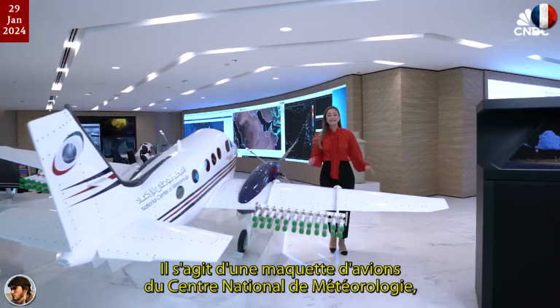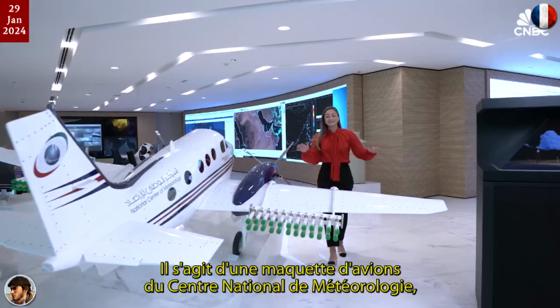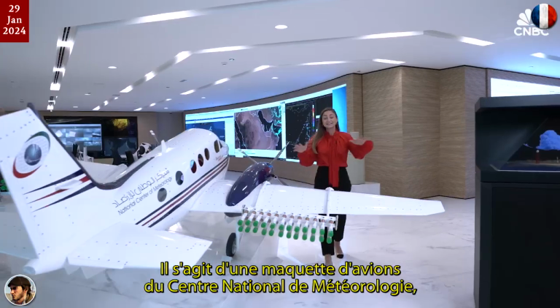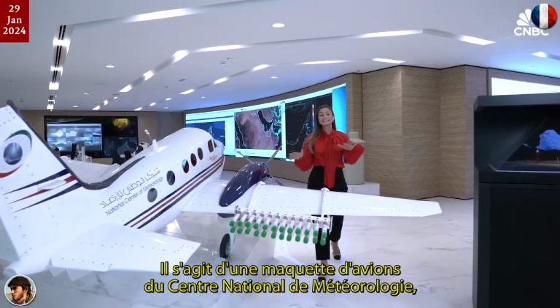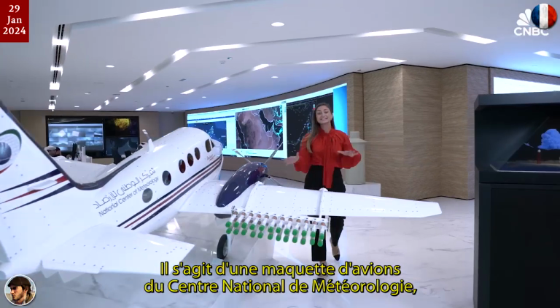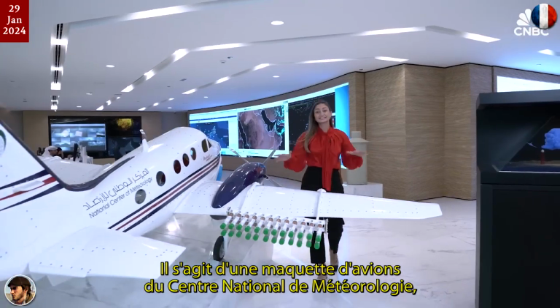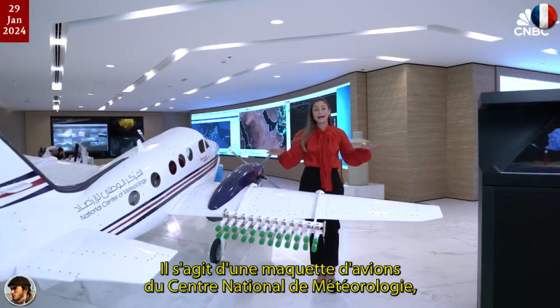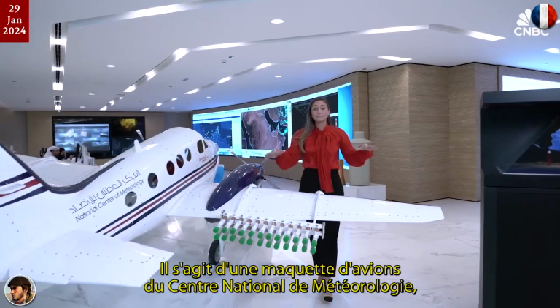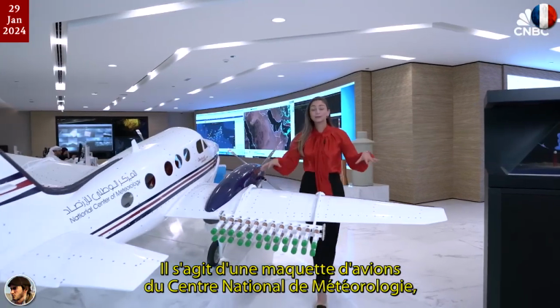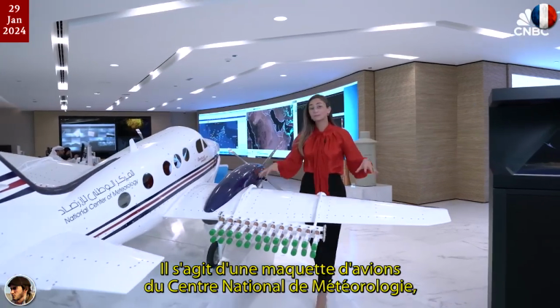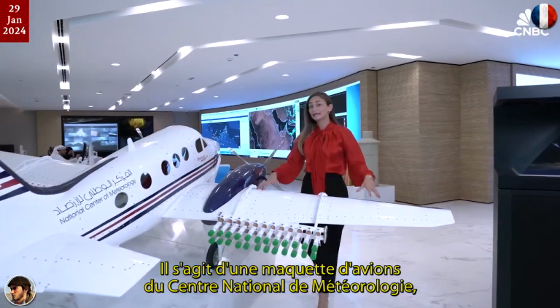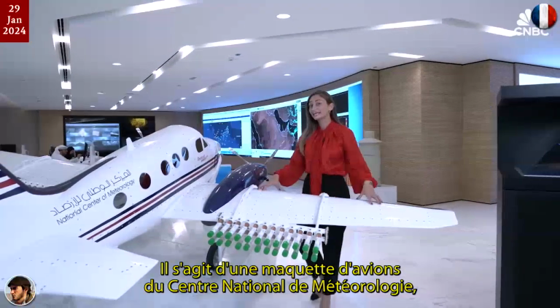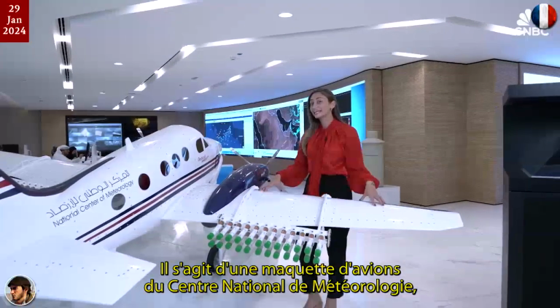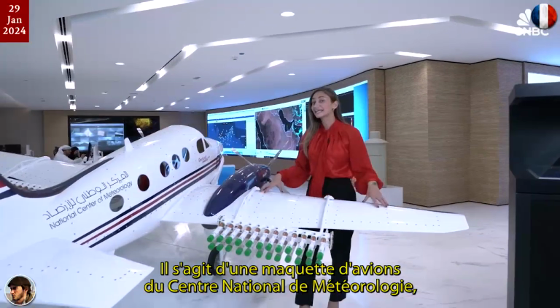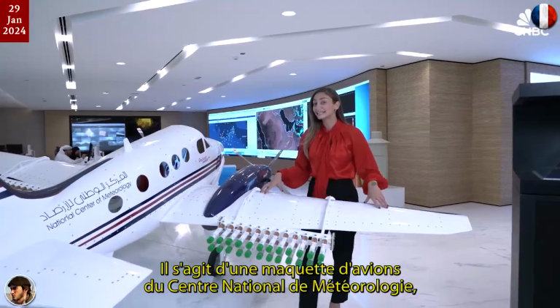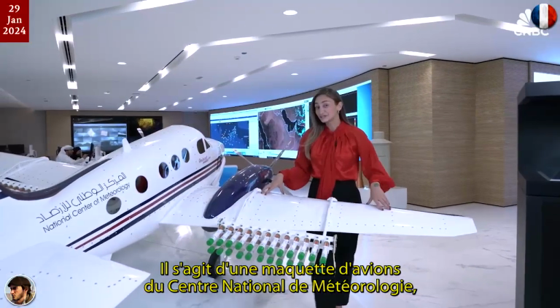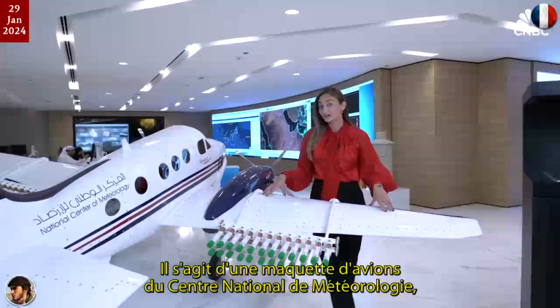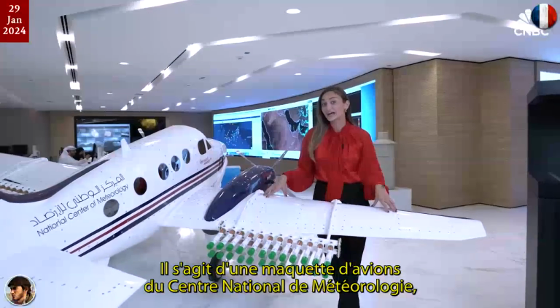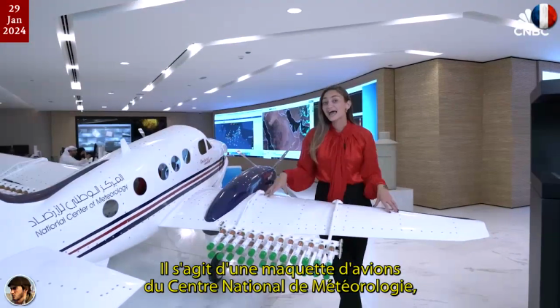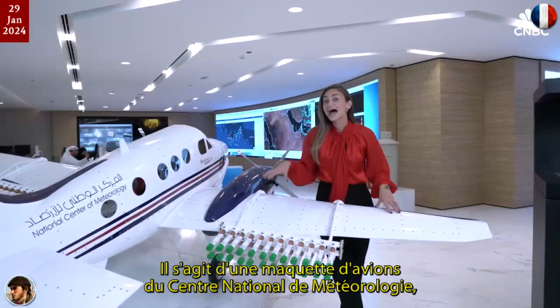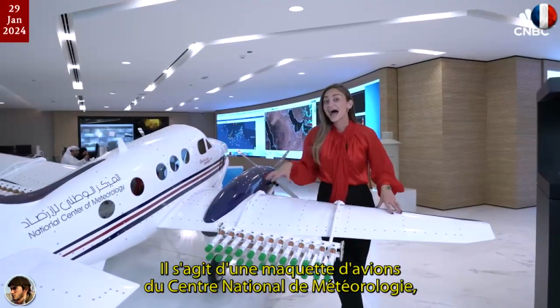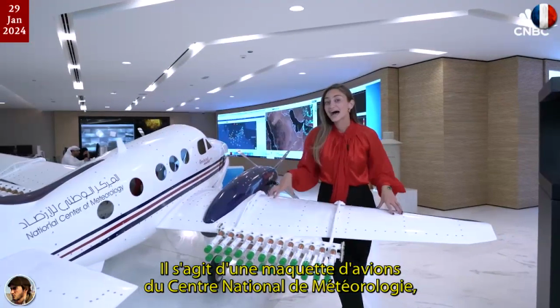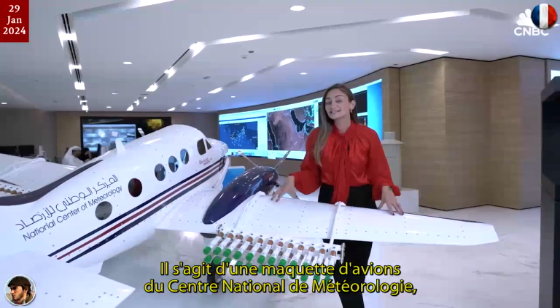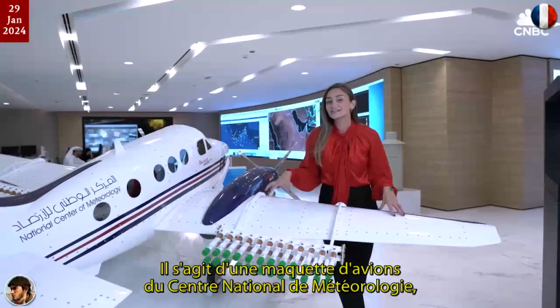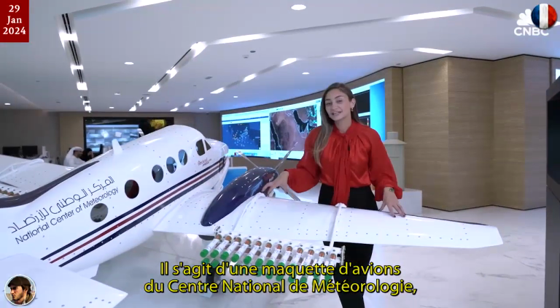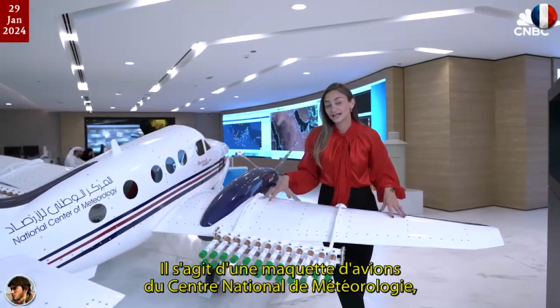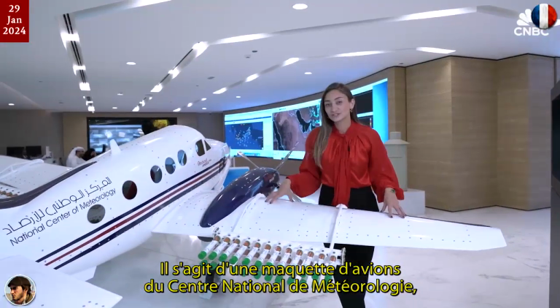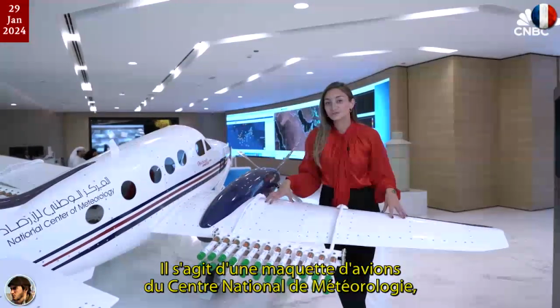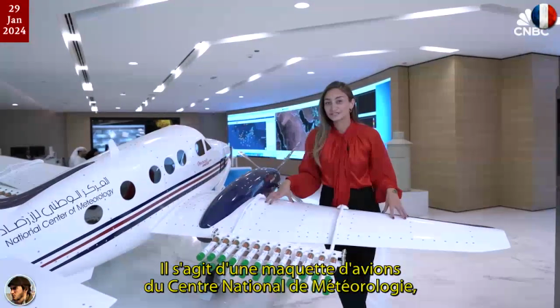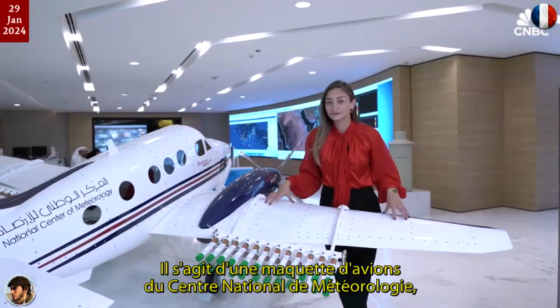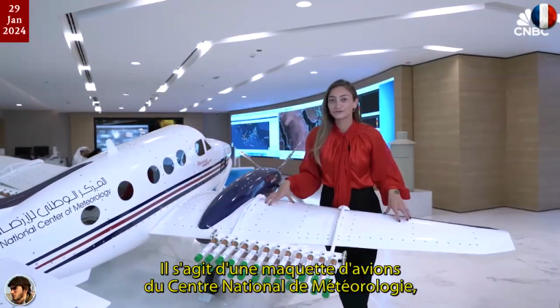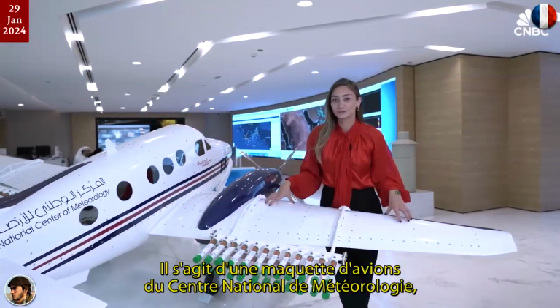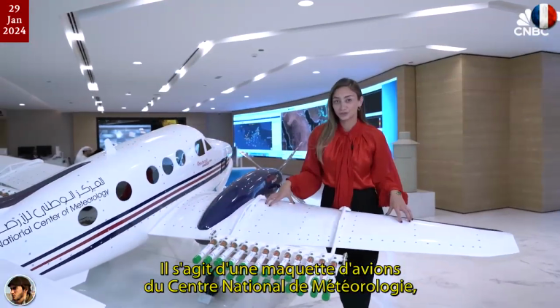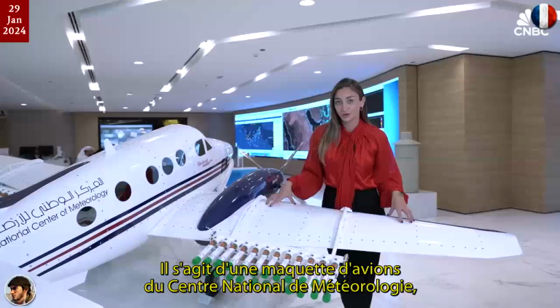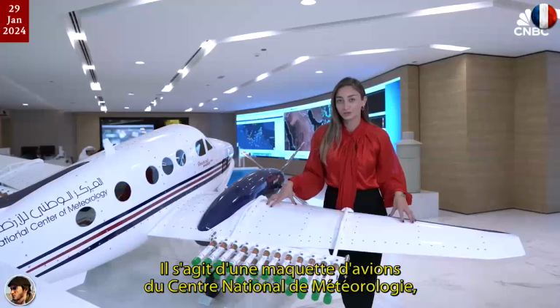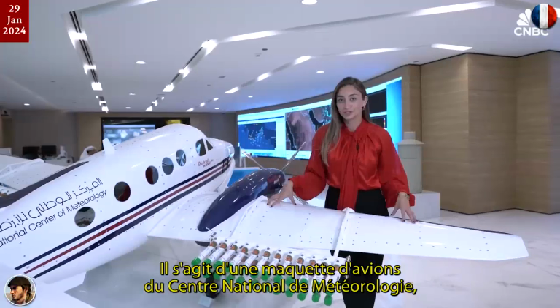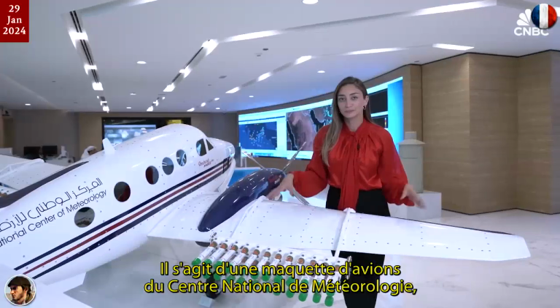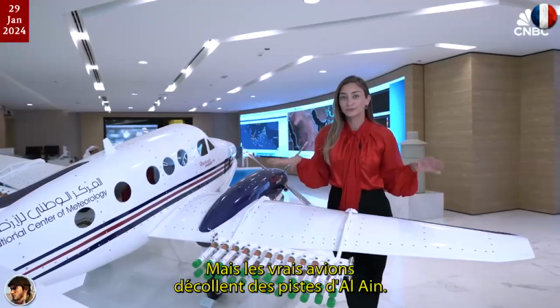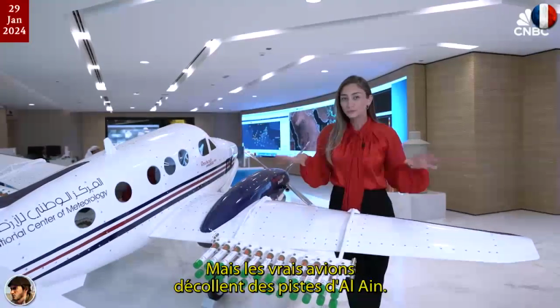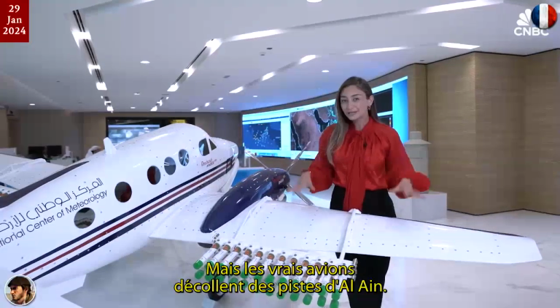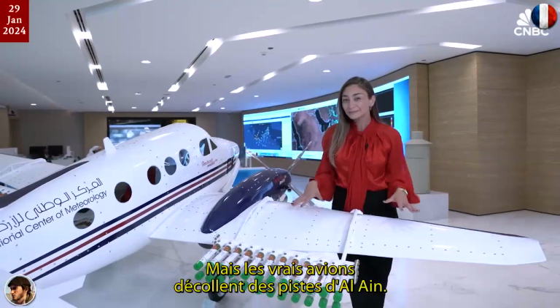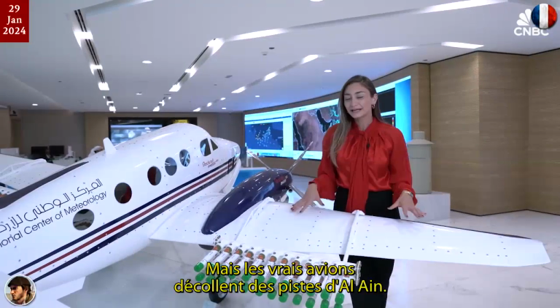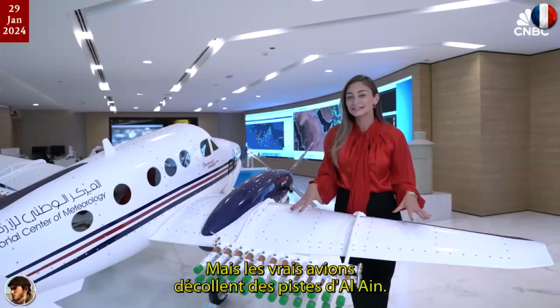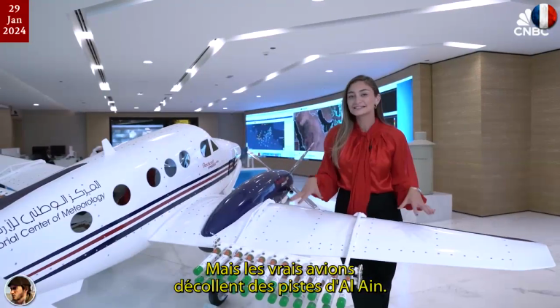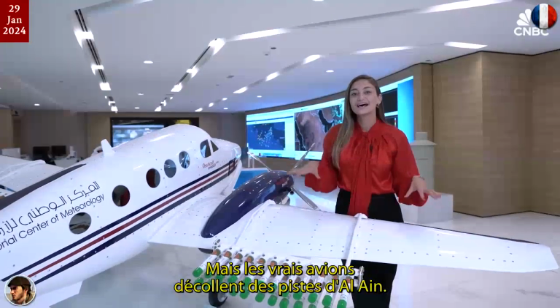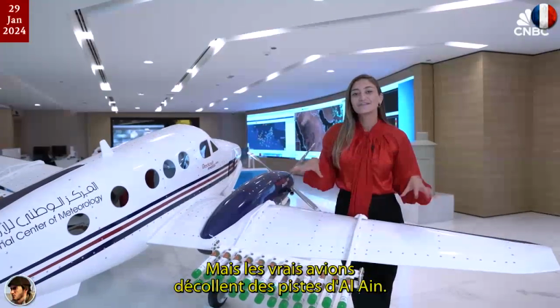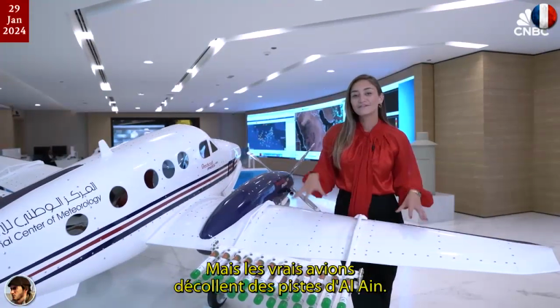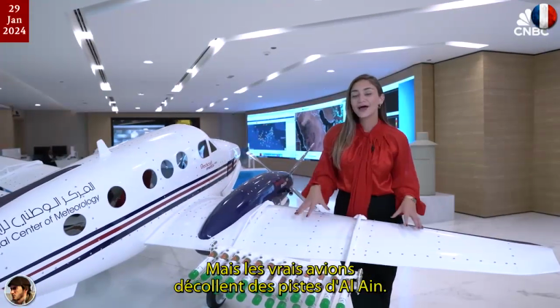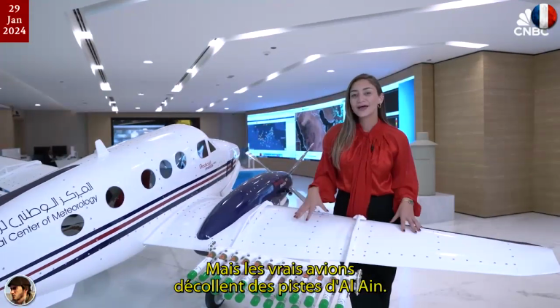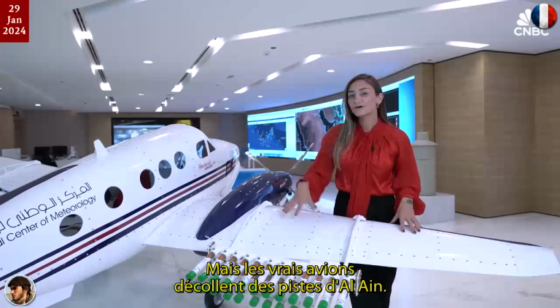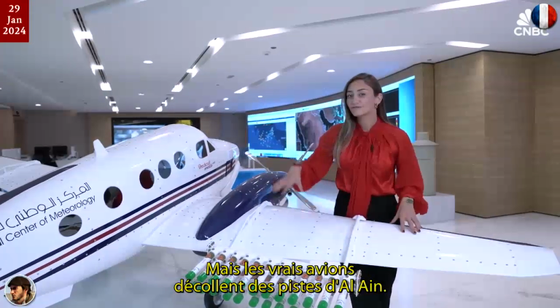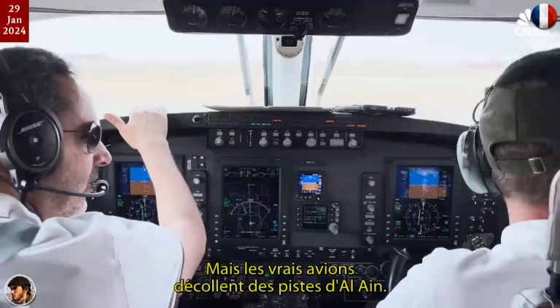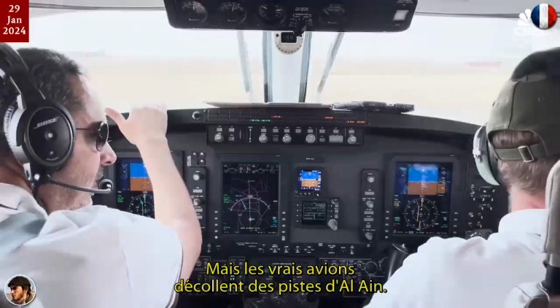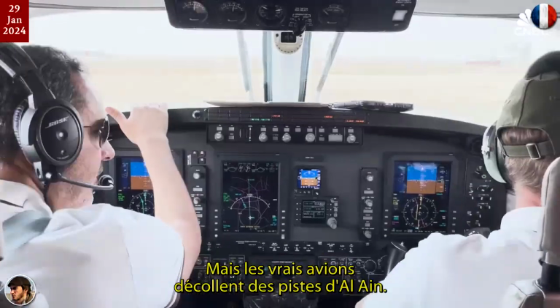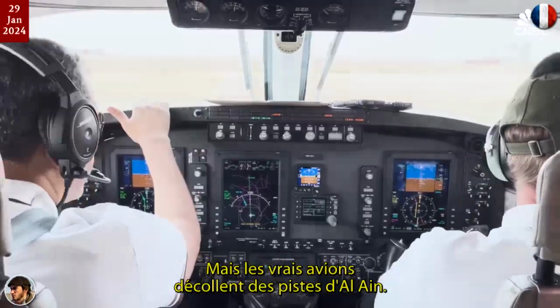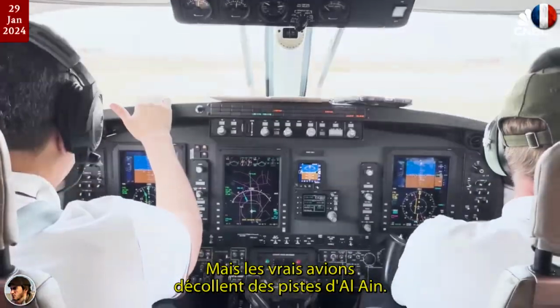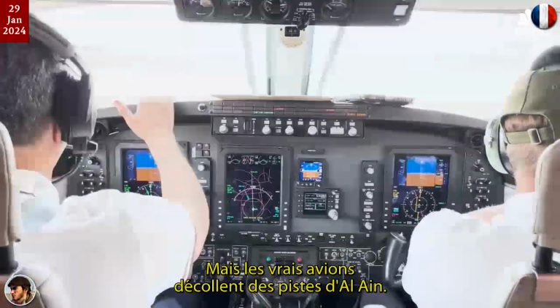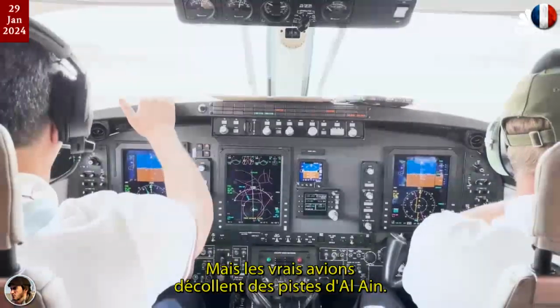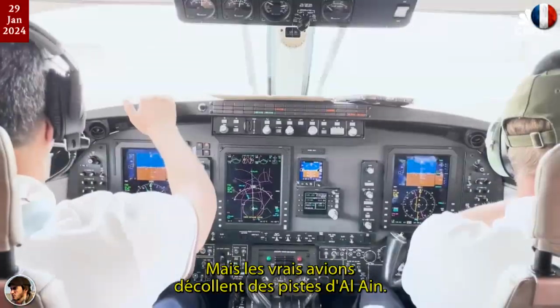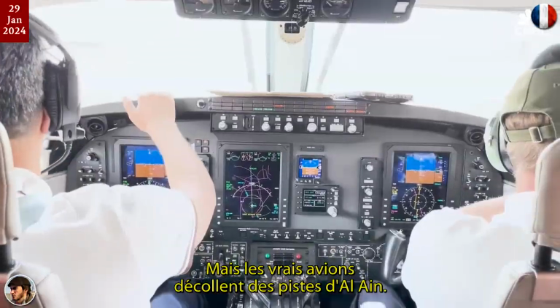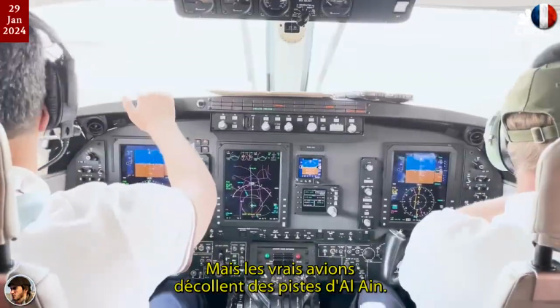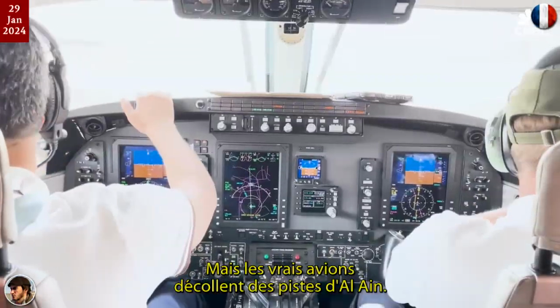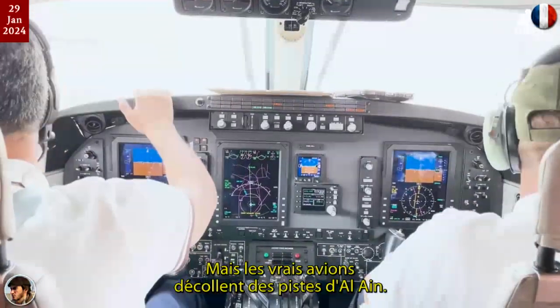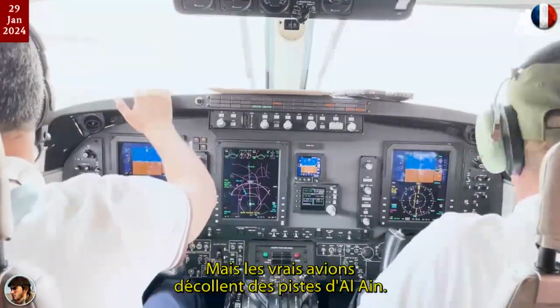This is a sample plane here at the National Center of Meteorology, but the real planes fly out from the runways in Al Ain.